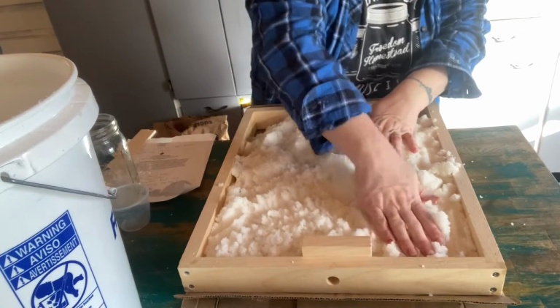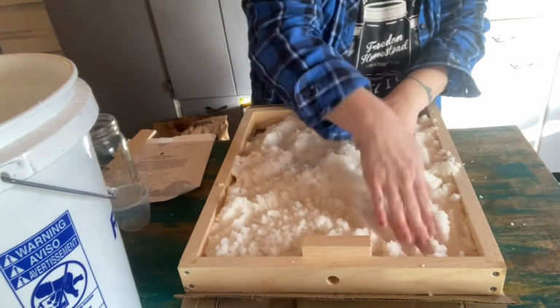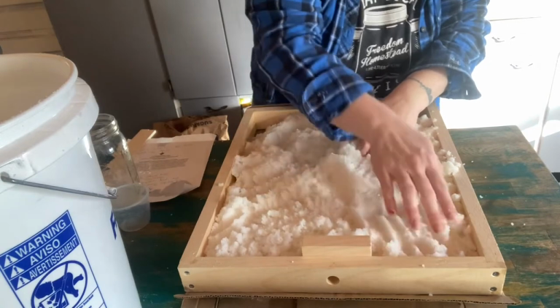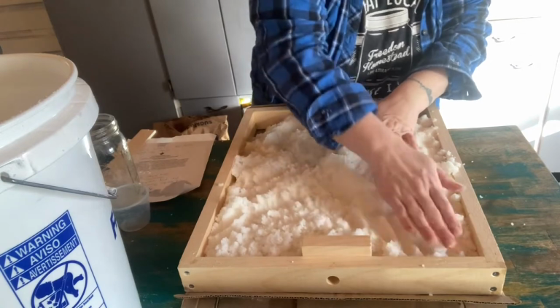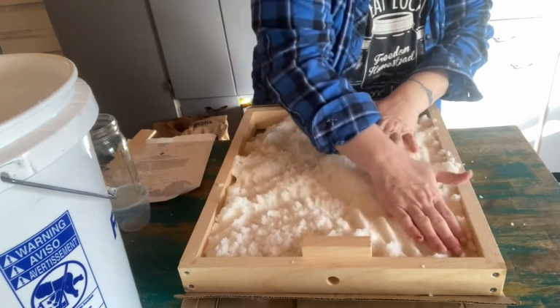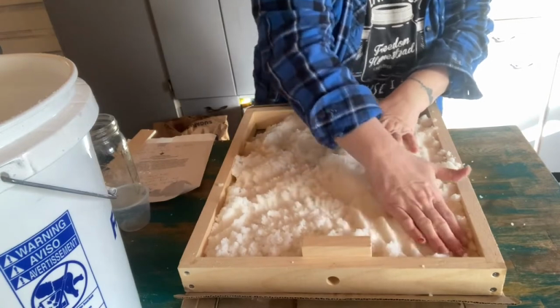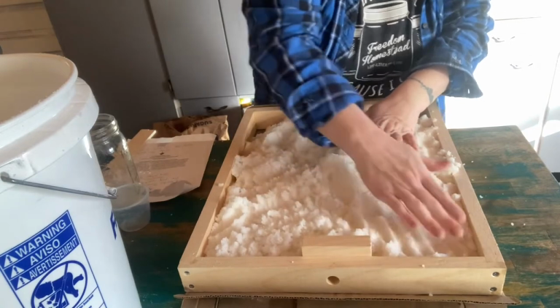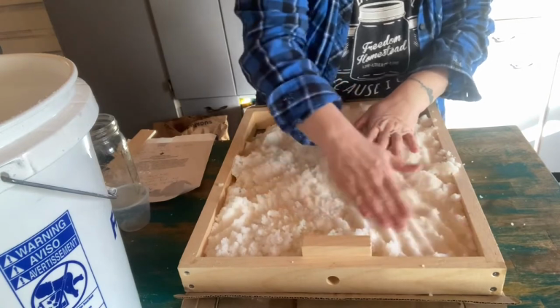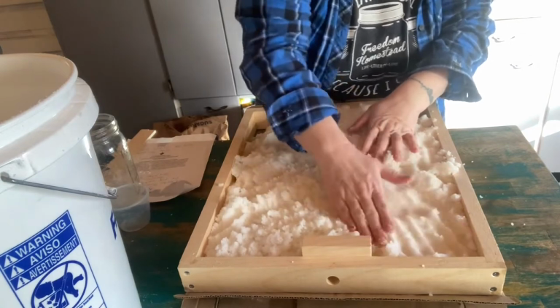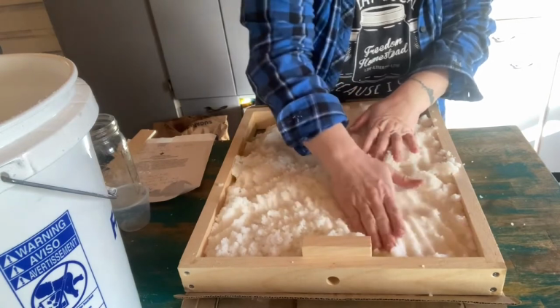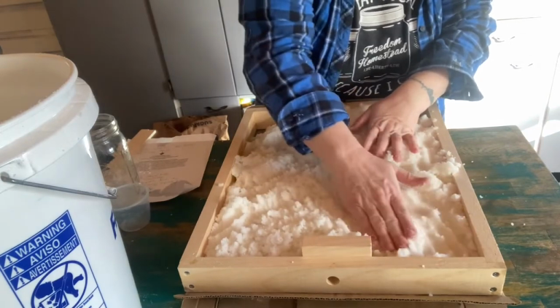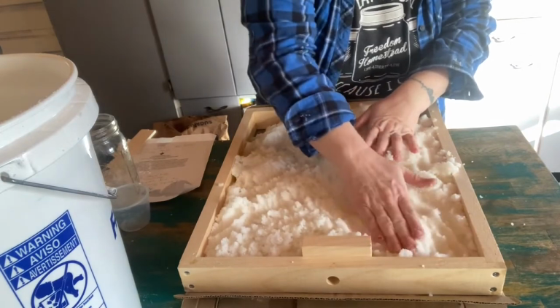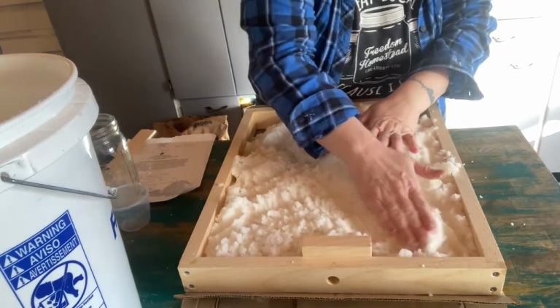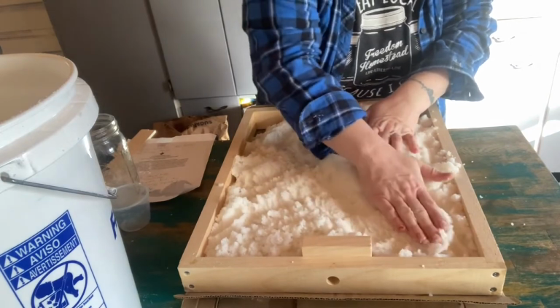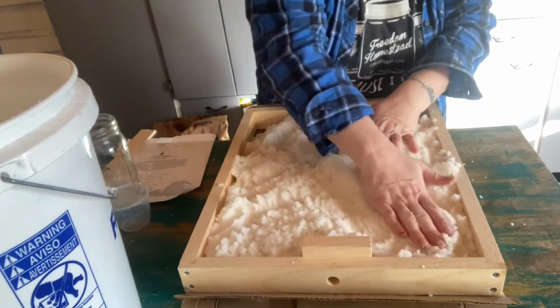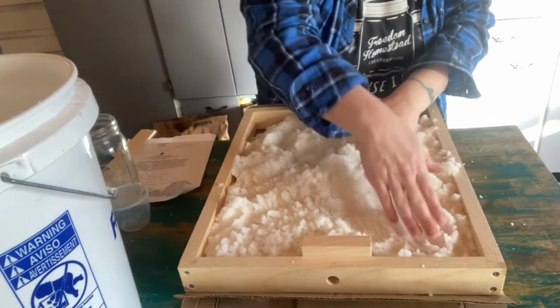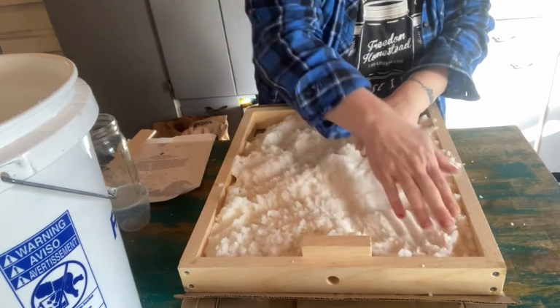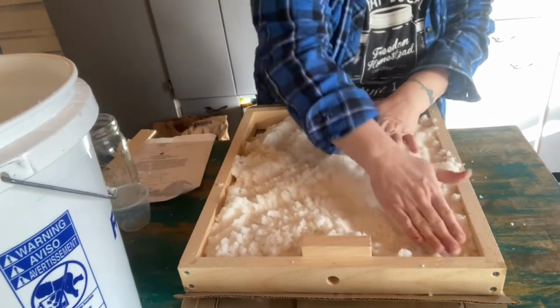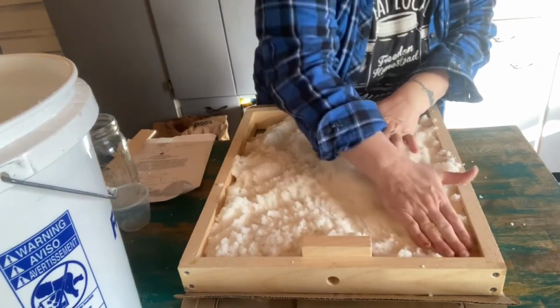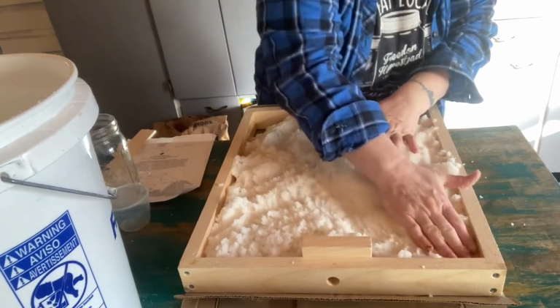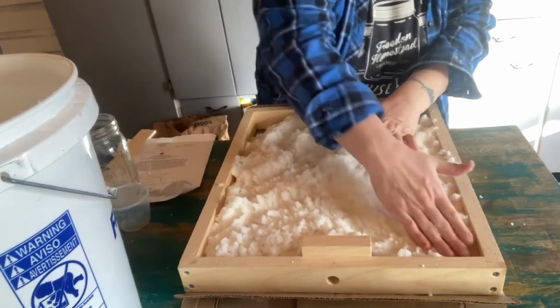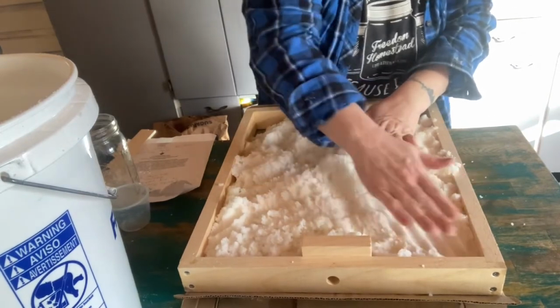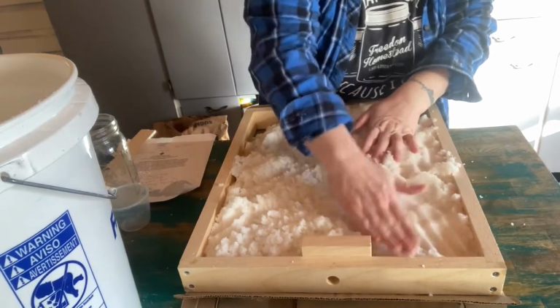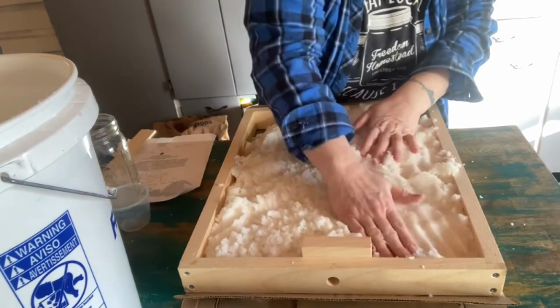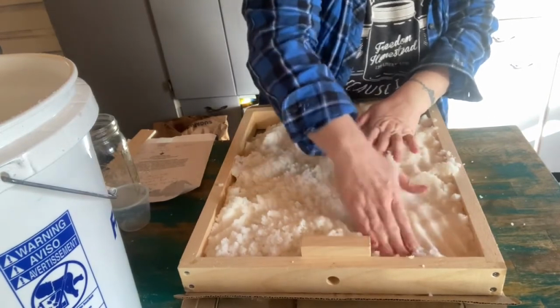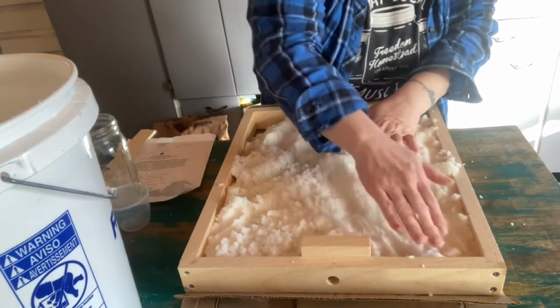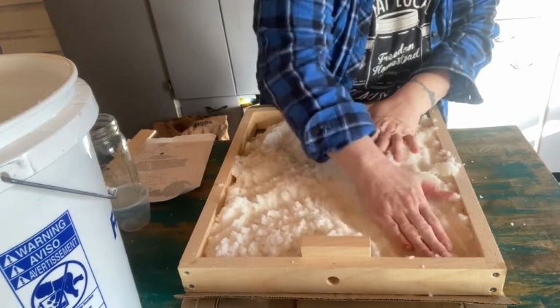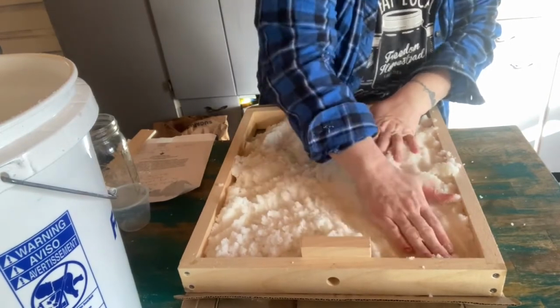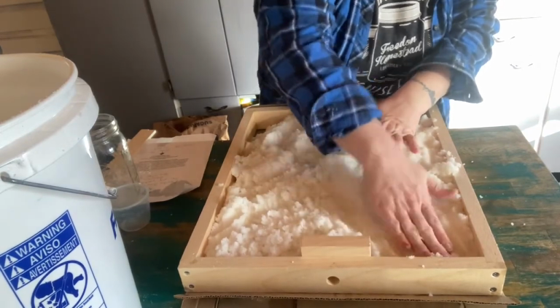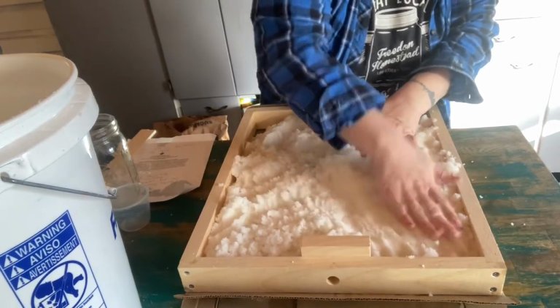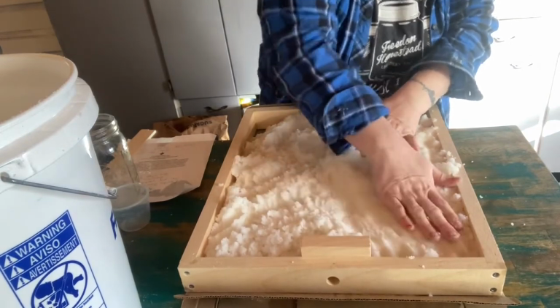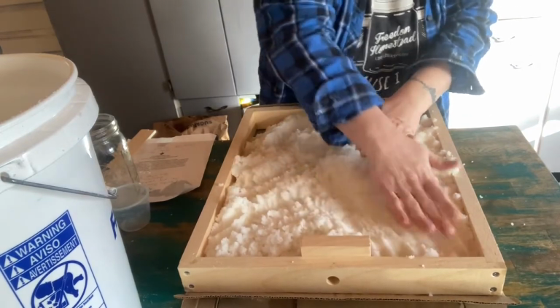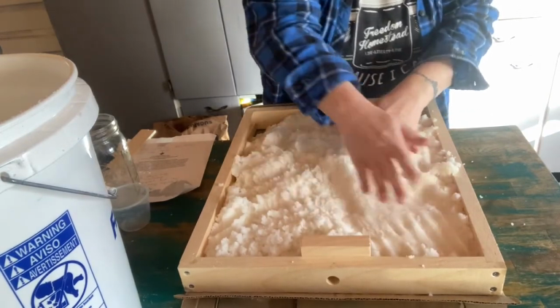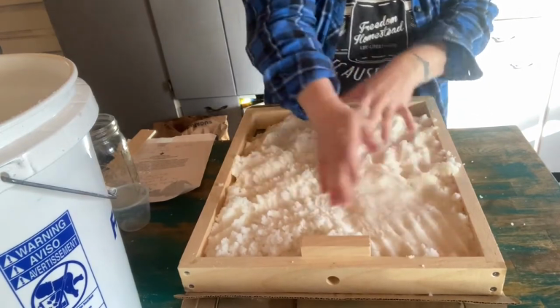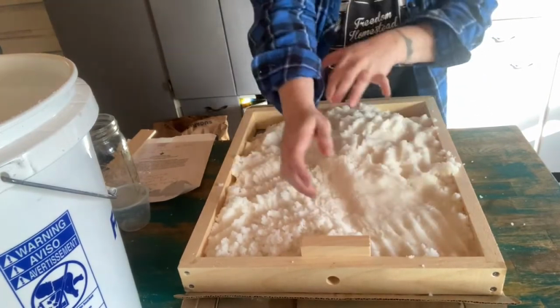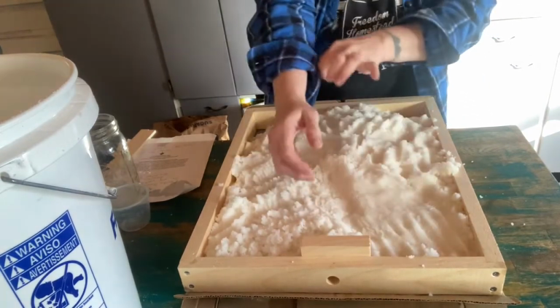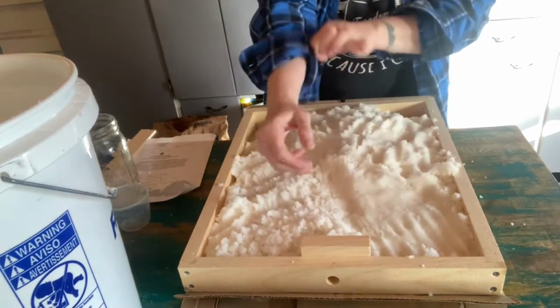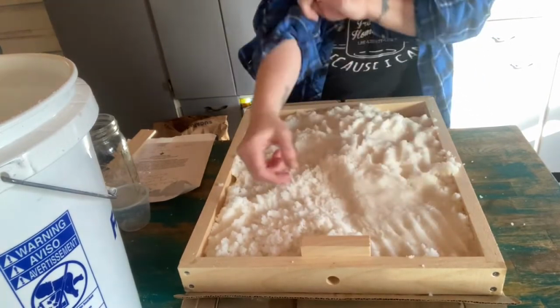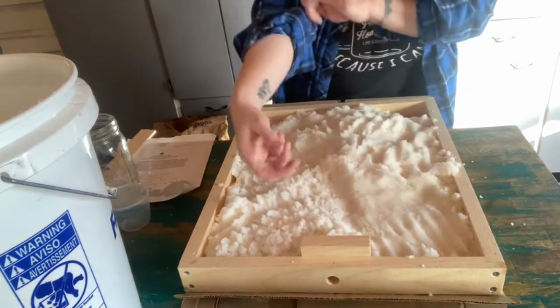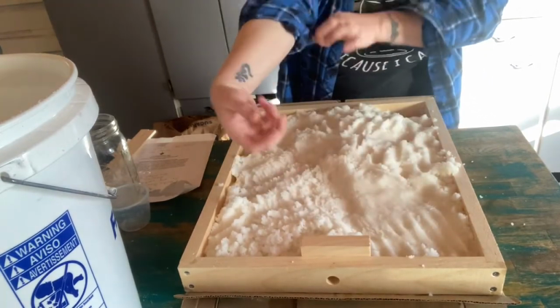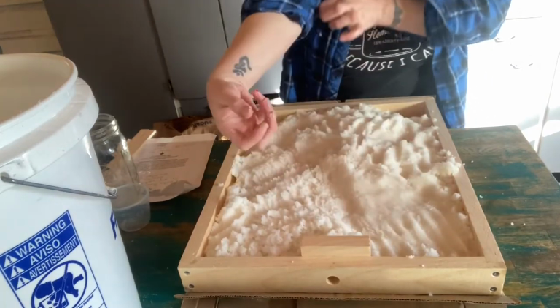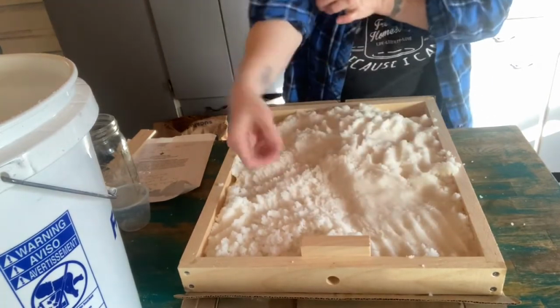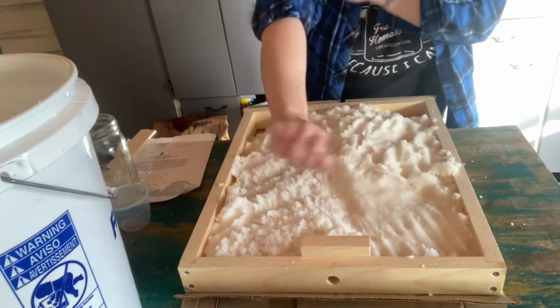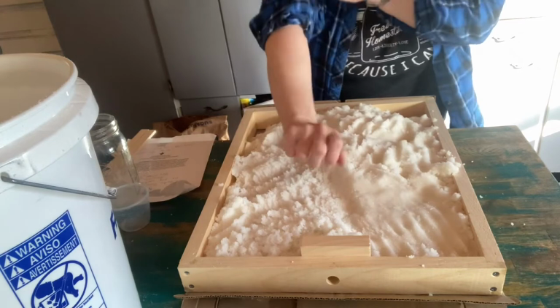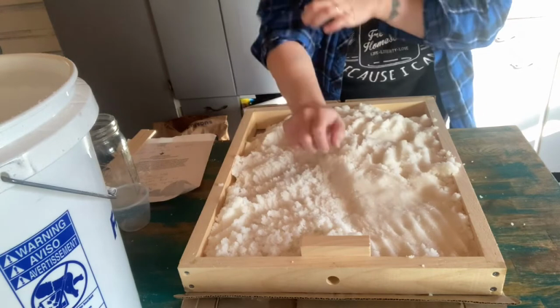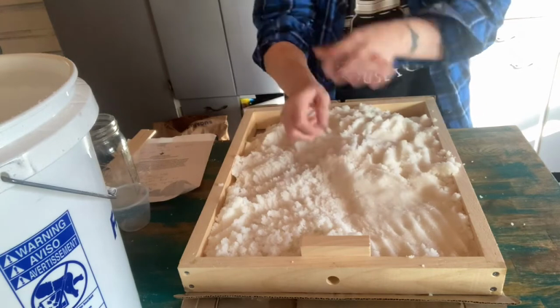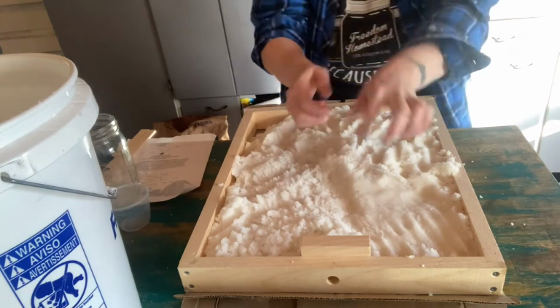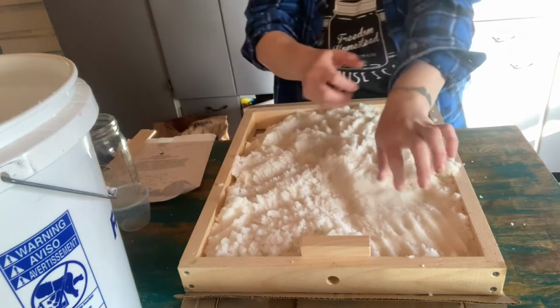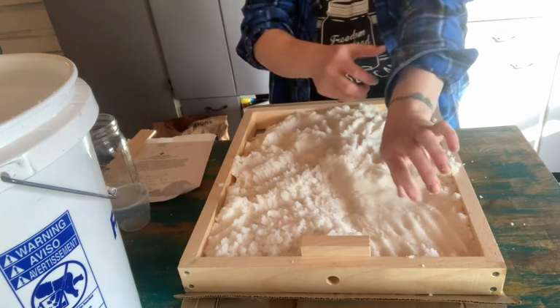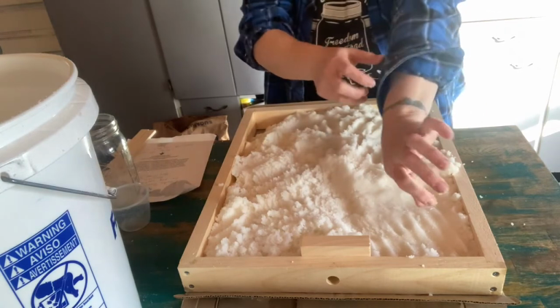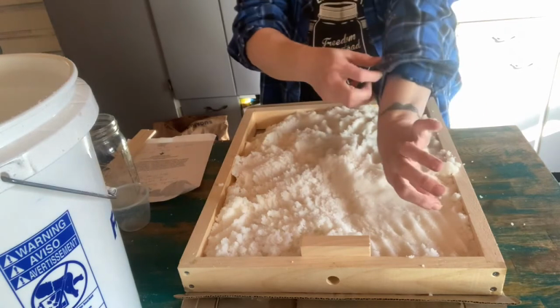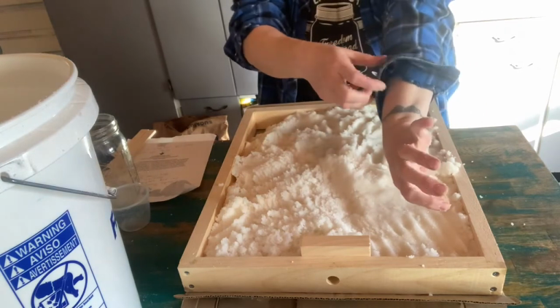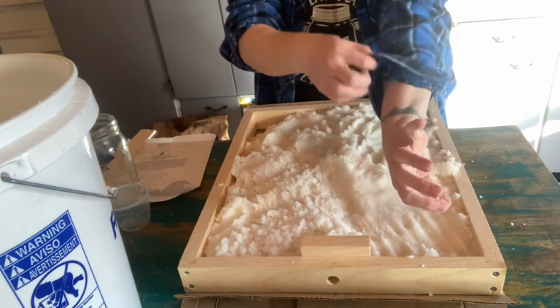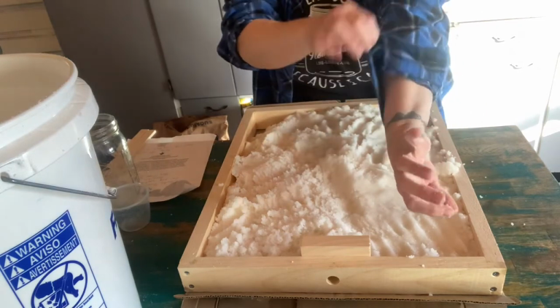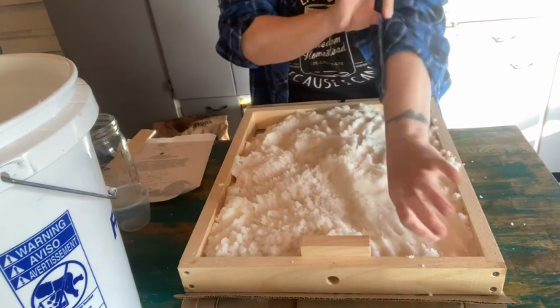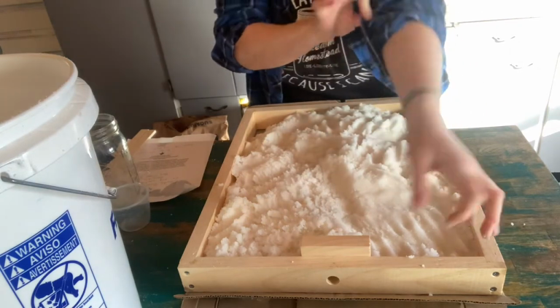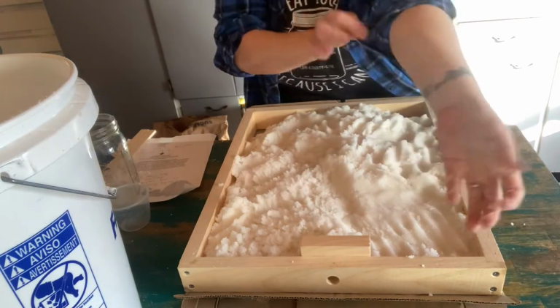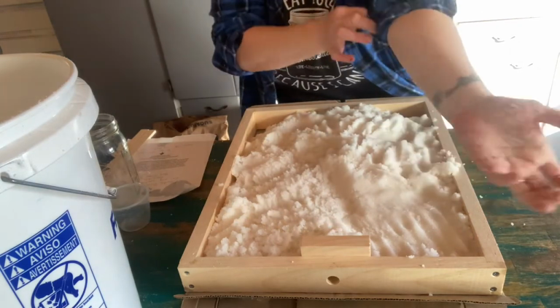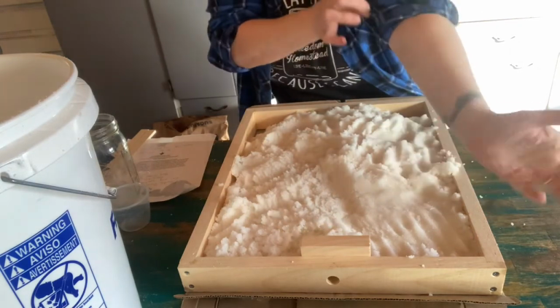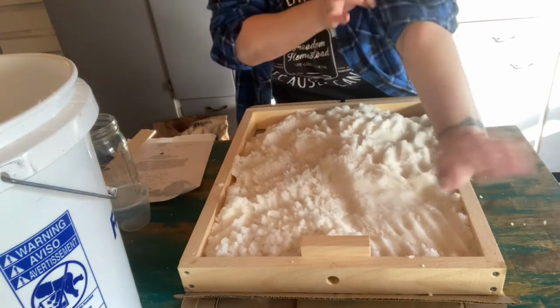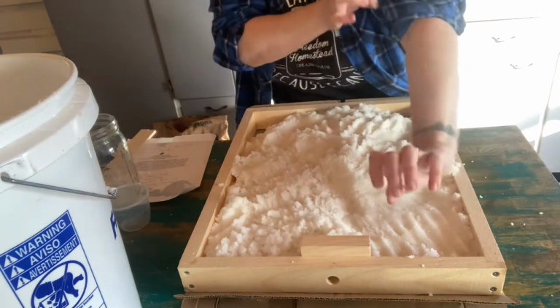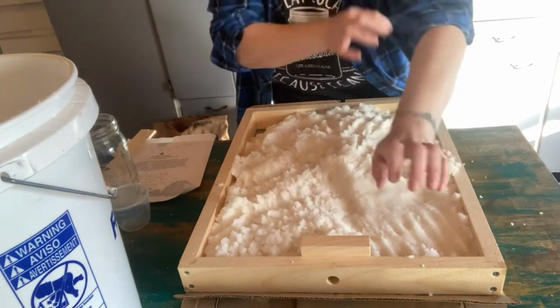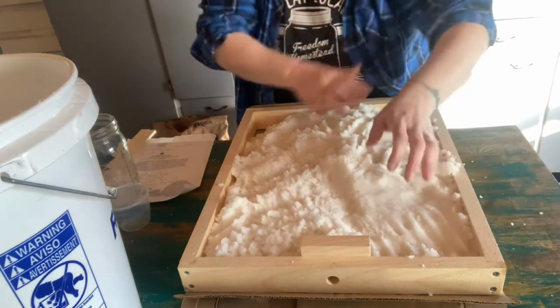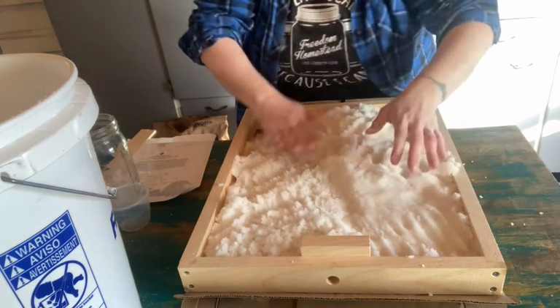We'll just pat it down and make it nice and firm. Maybe long sleeves was a poor wardrobe choice today.